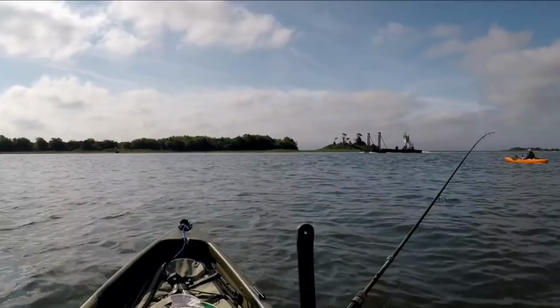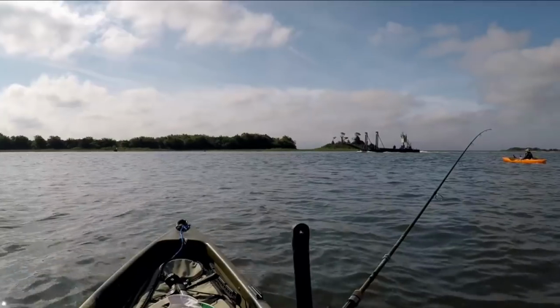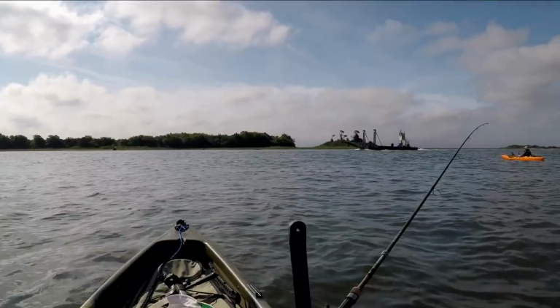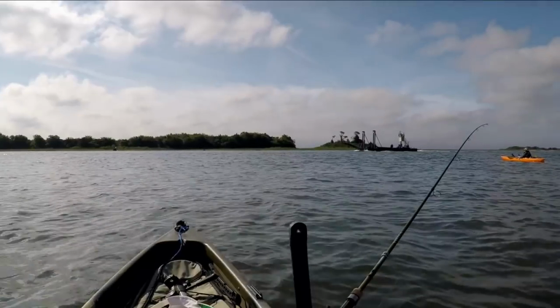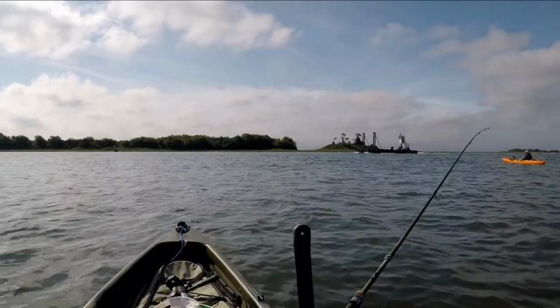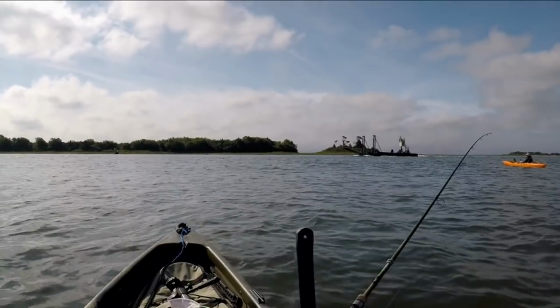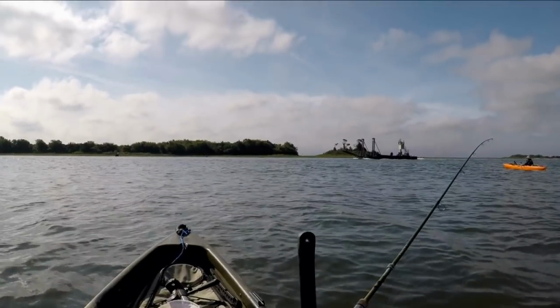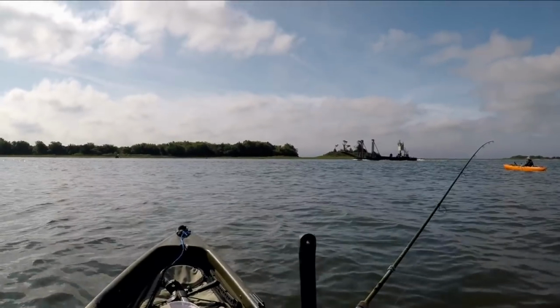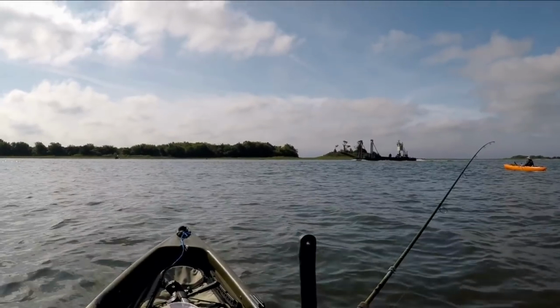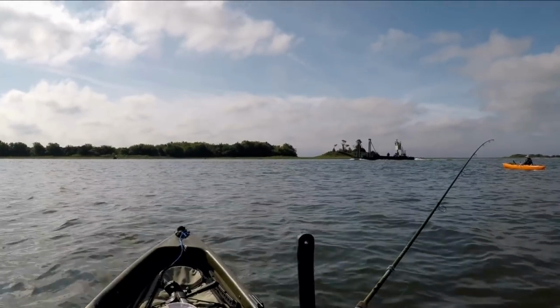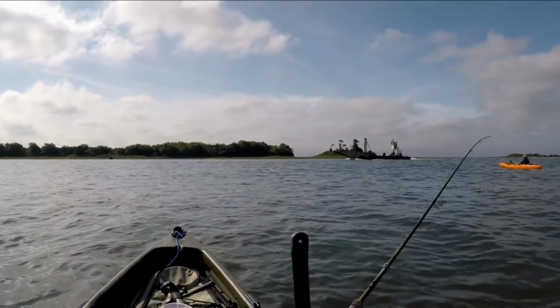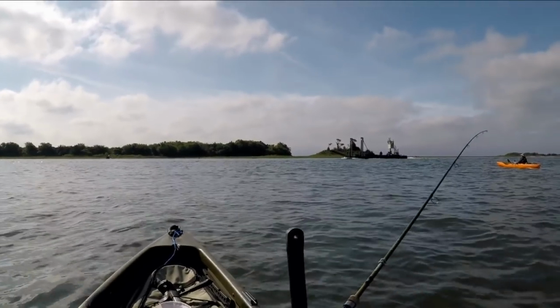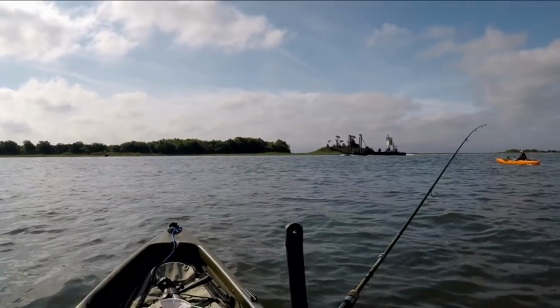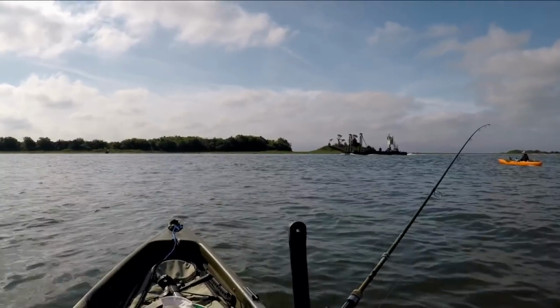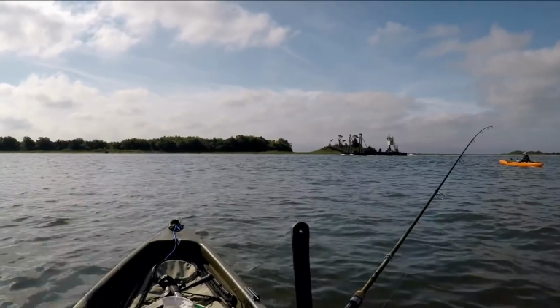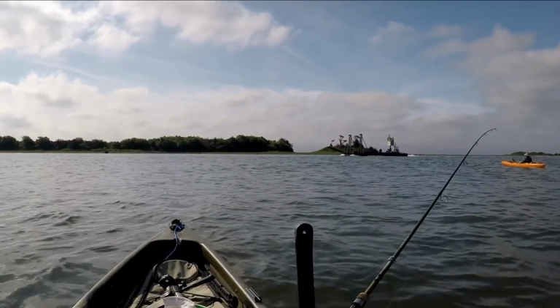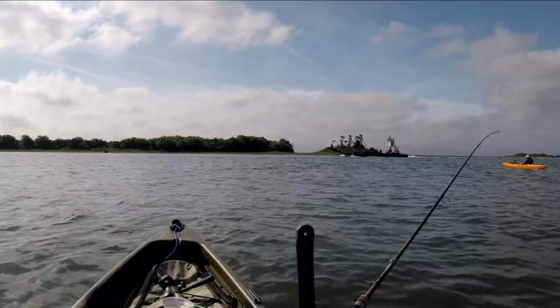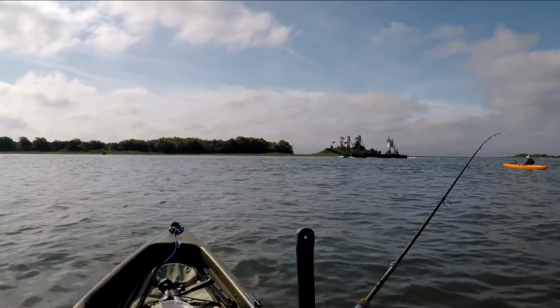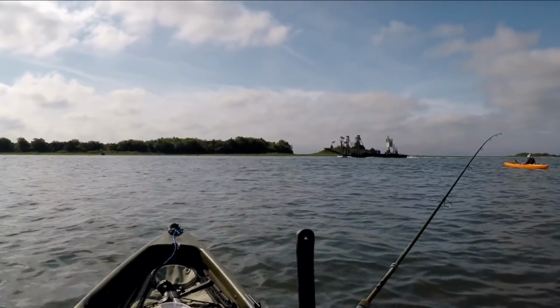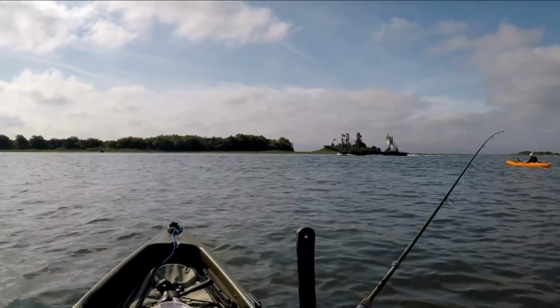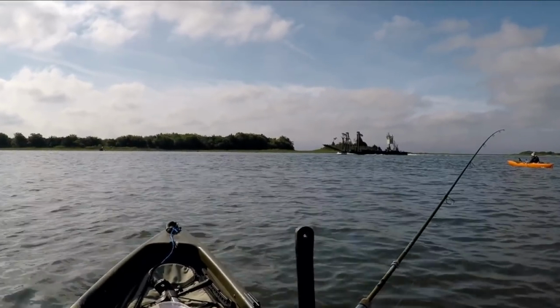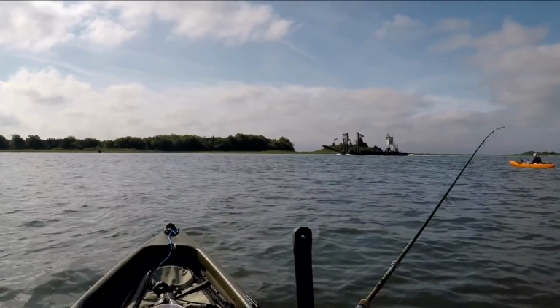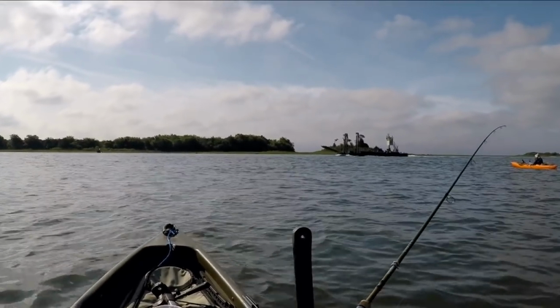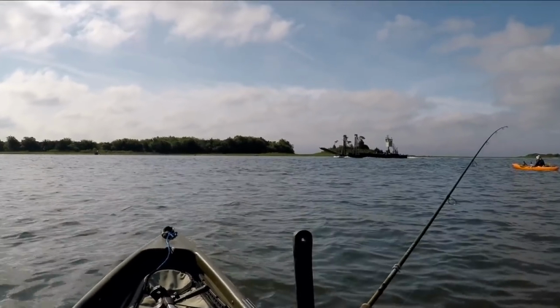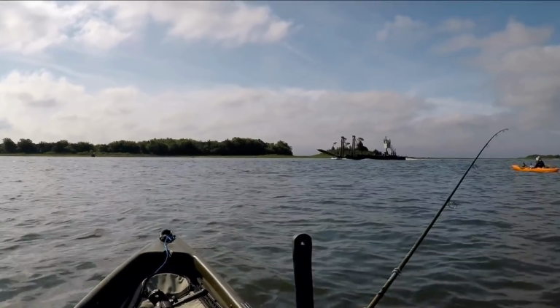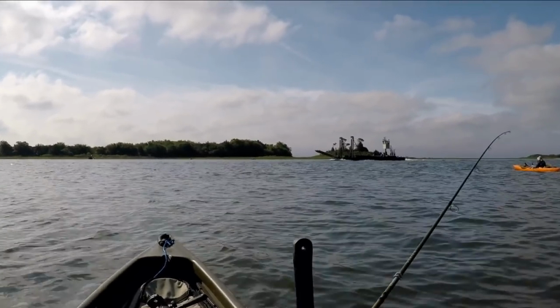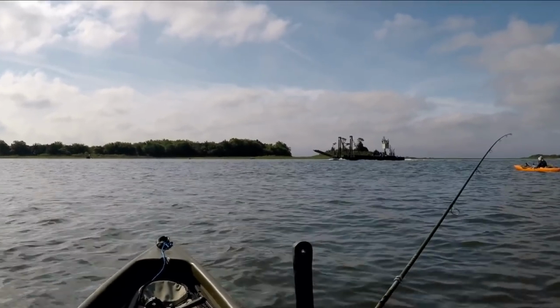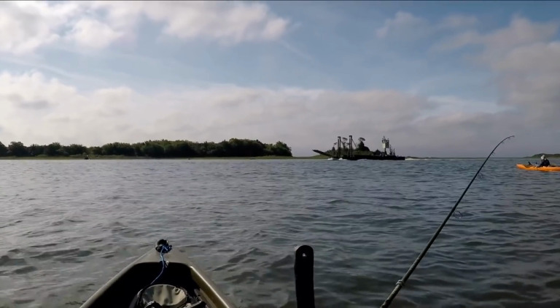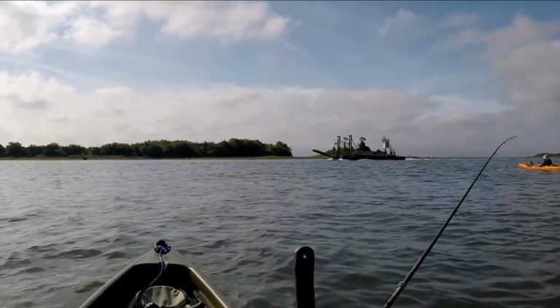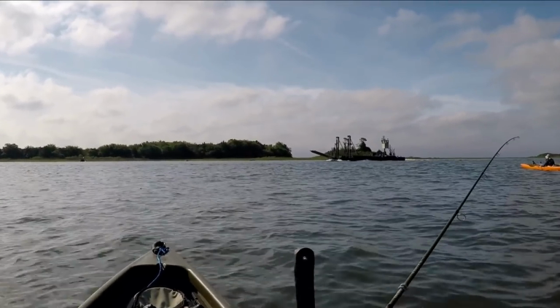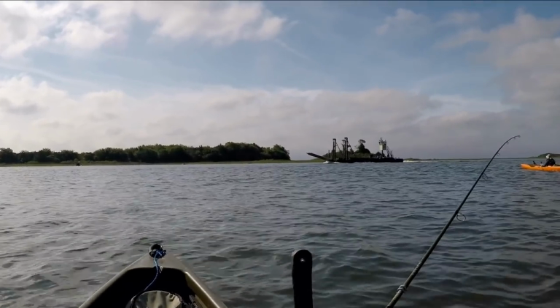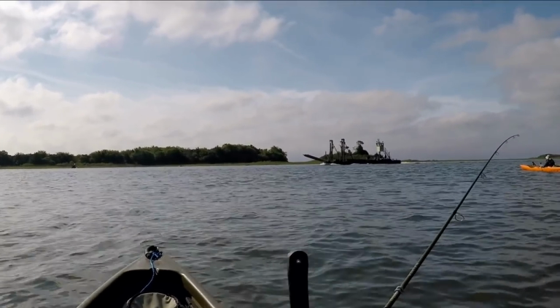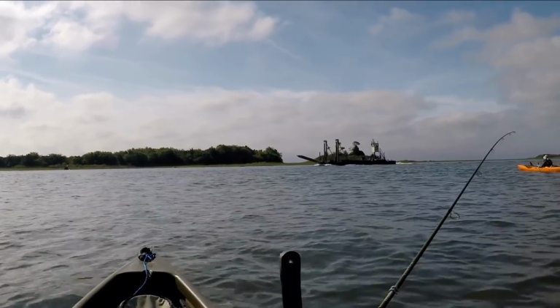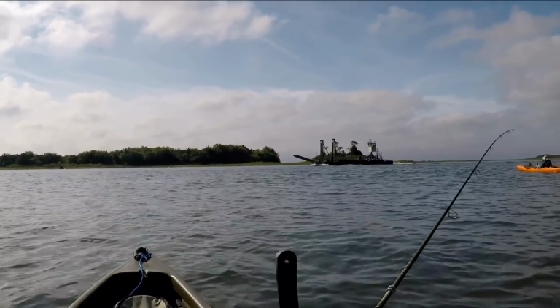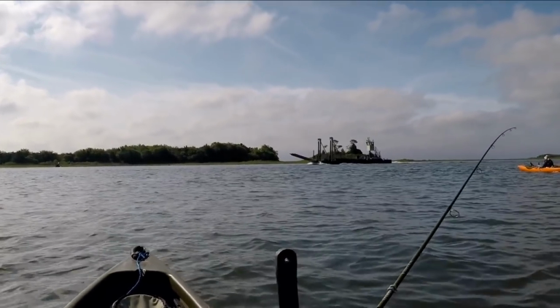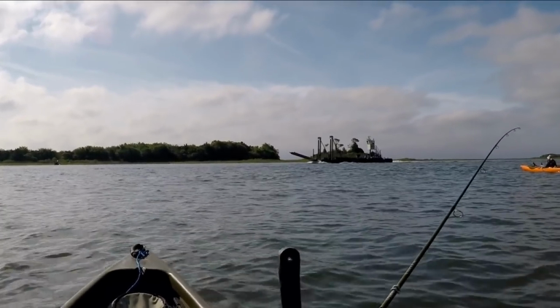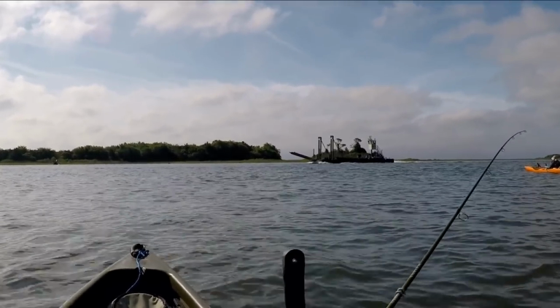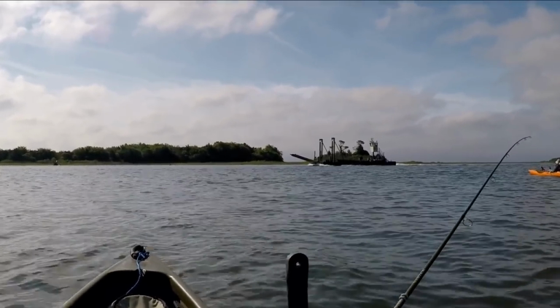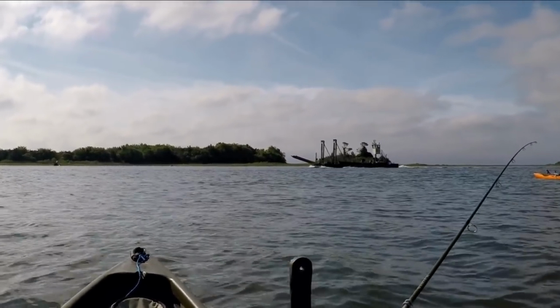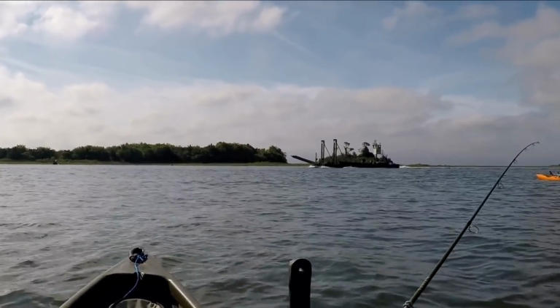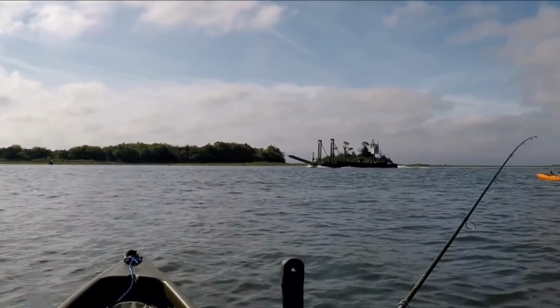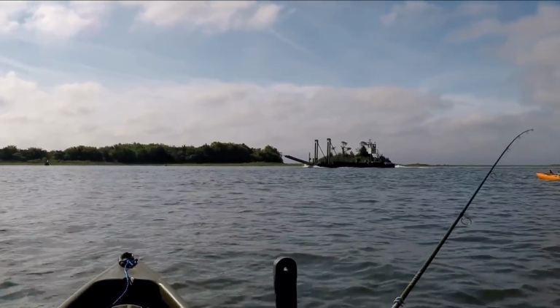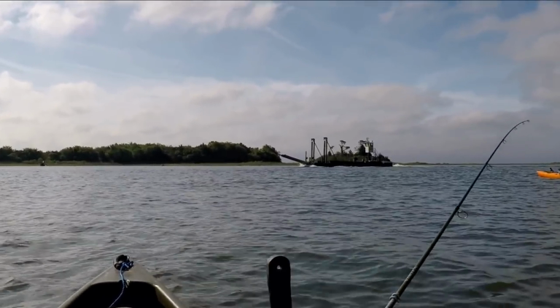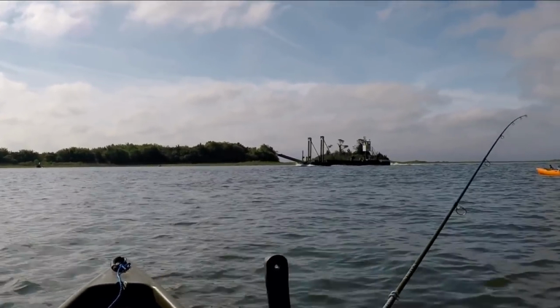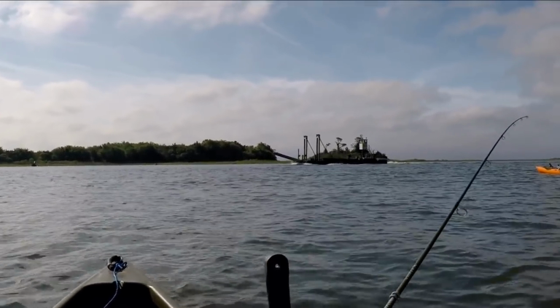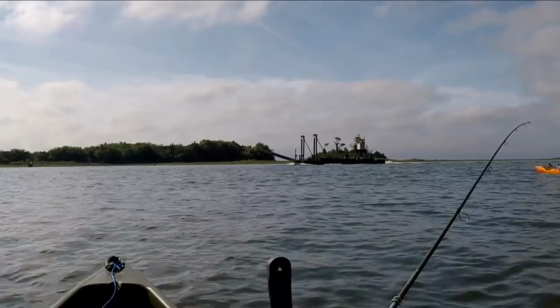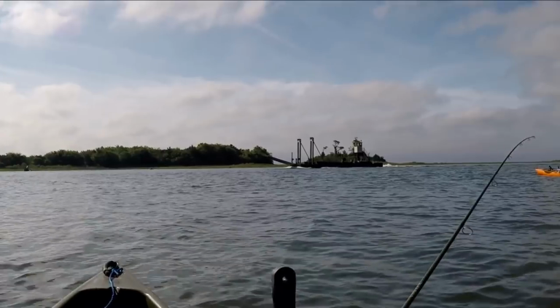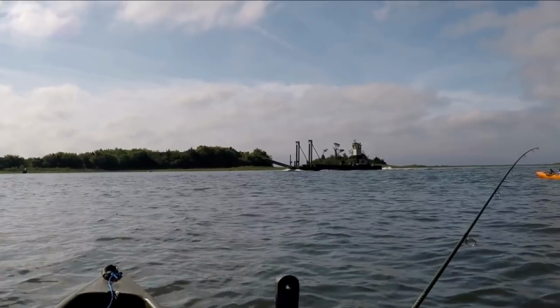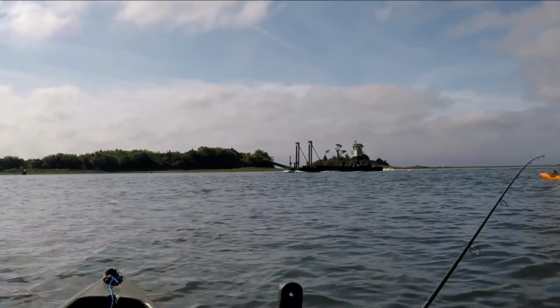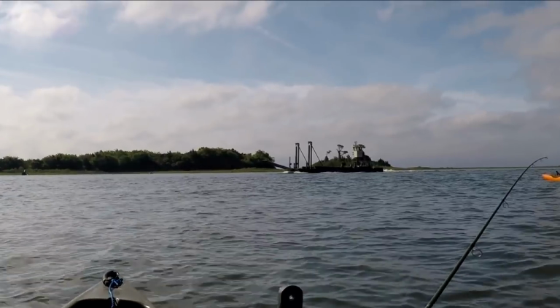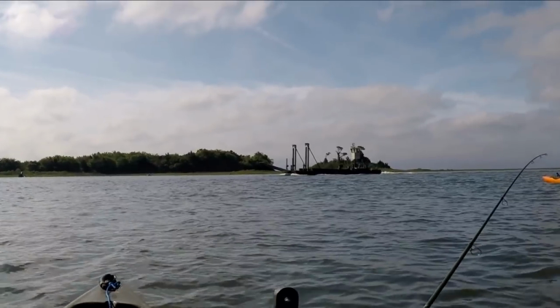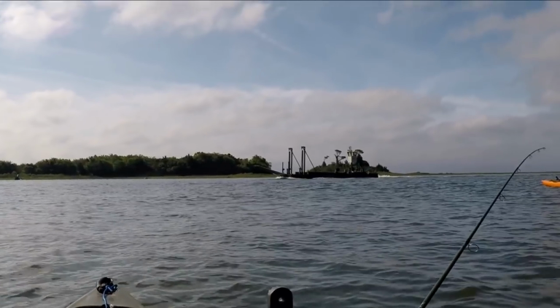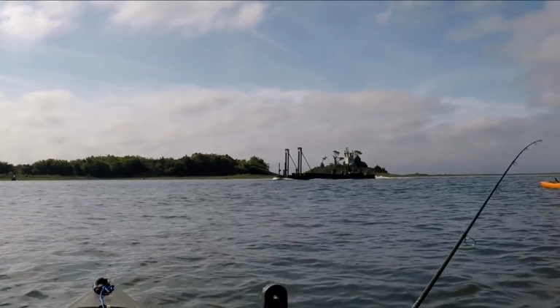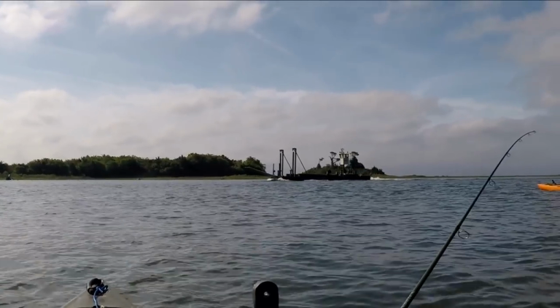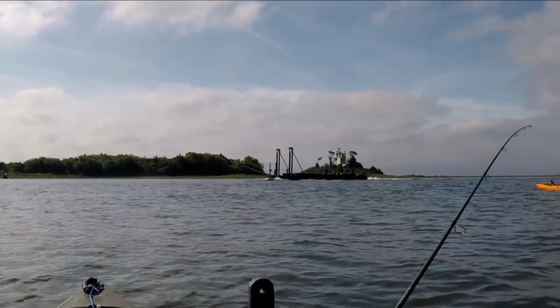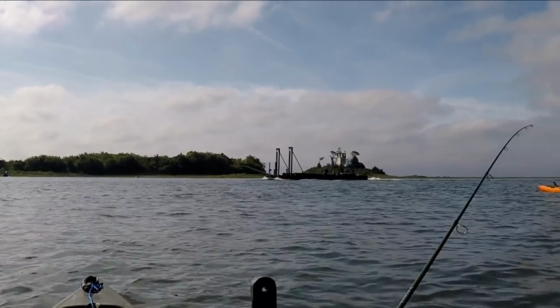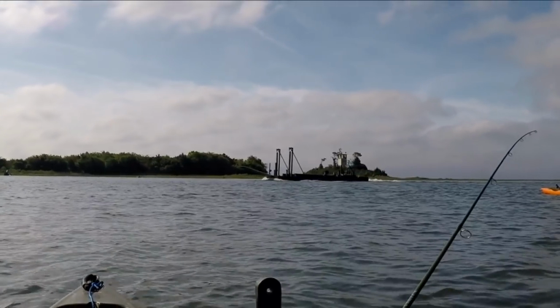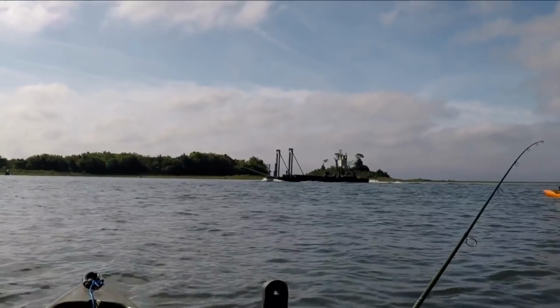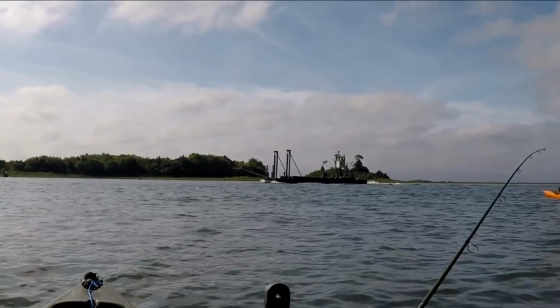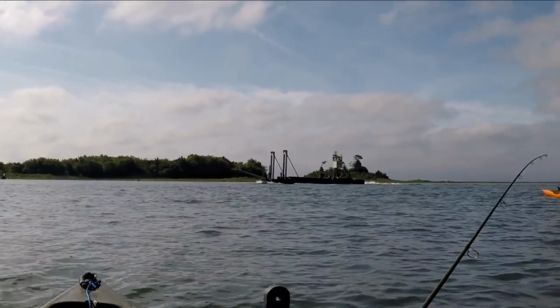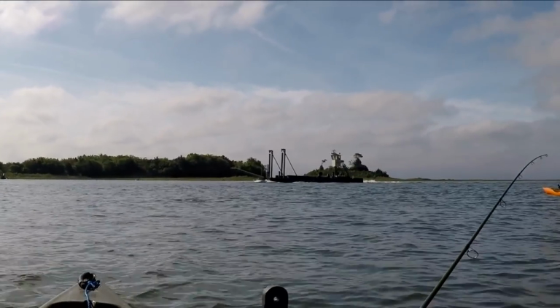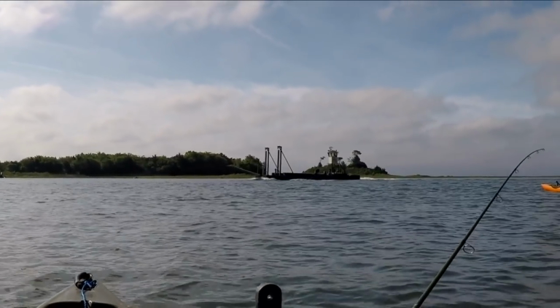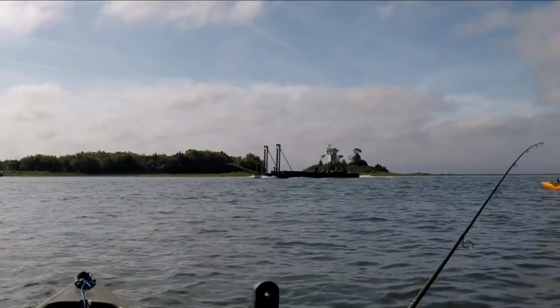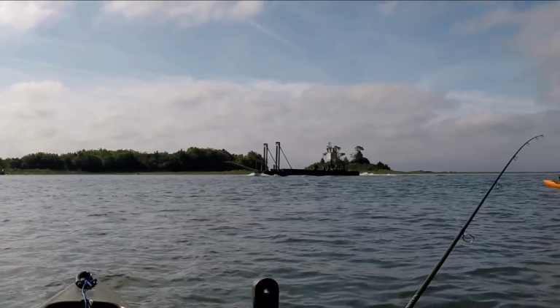Whoa! Look at the wake coming off that boat! How to deal with it in a kayak — this week on Kayak Hacks.